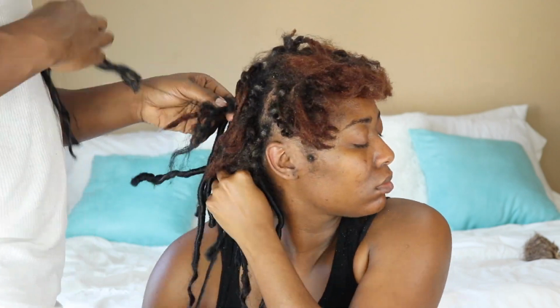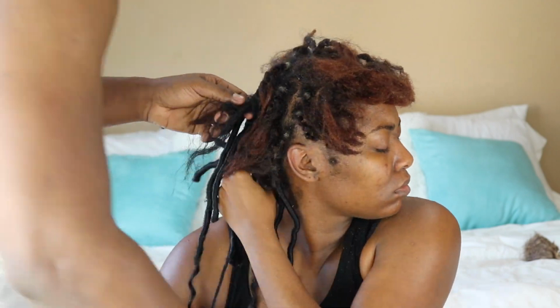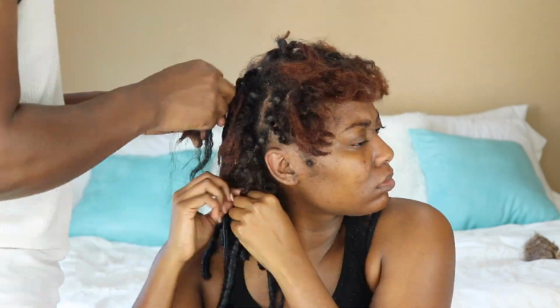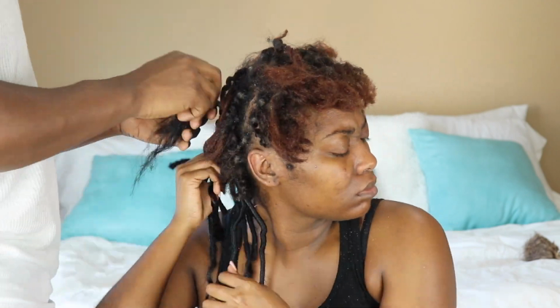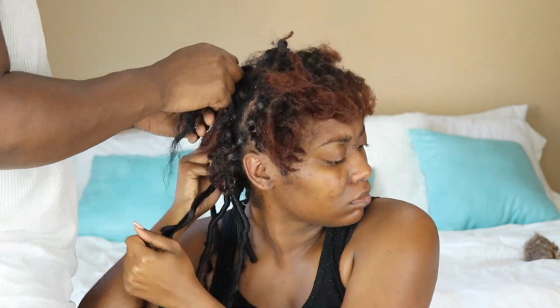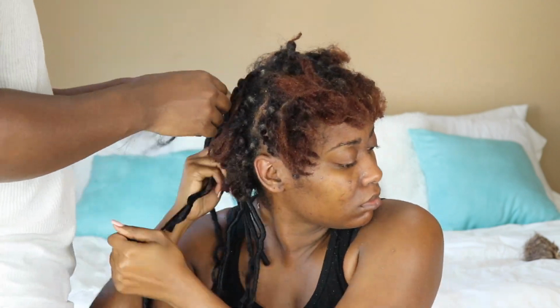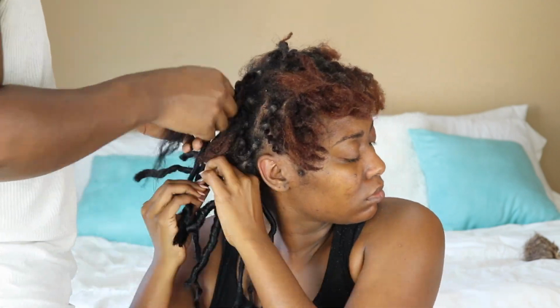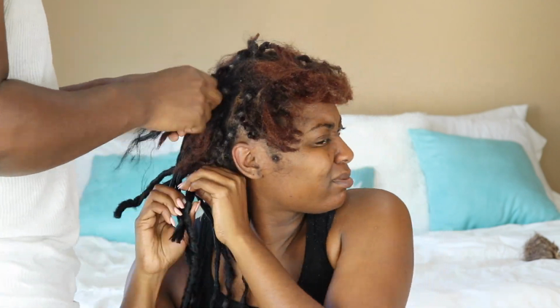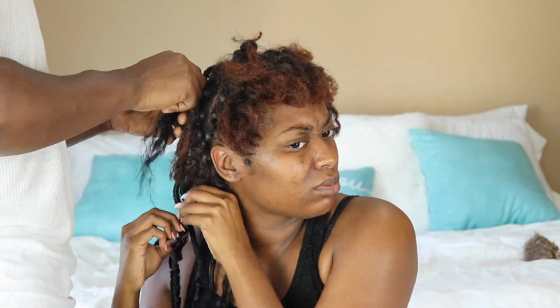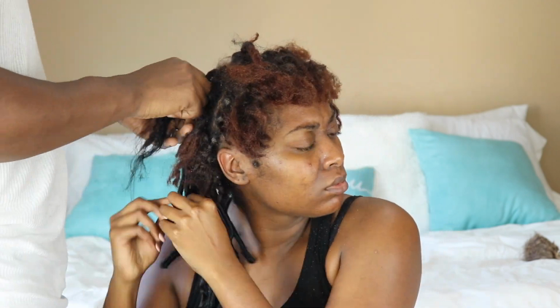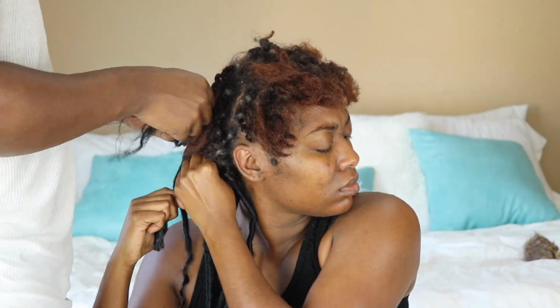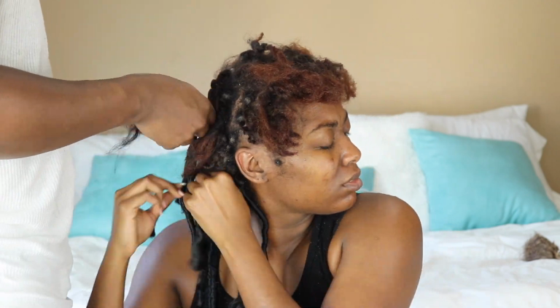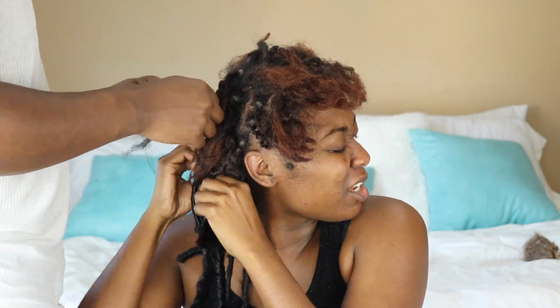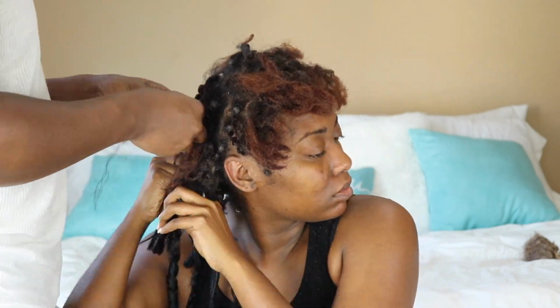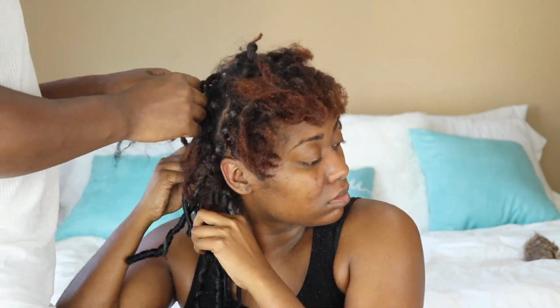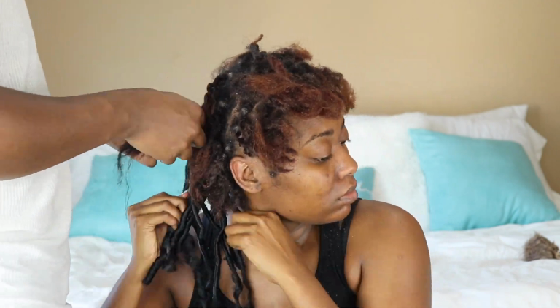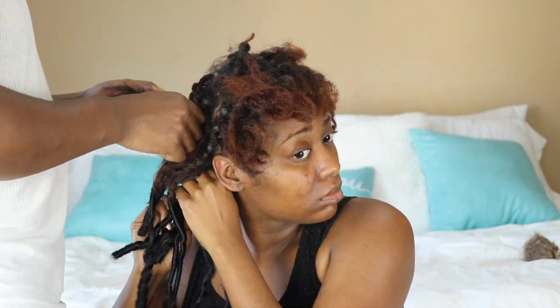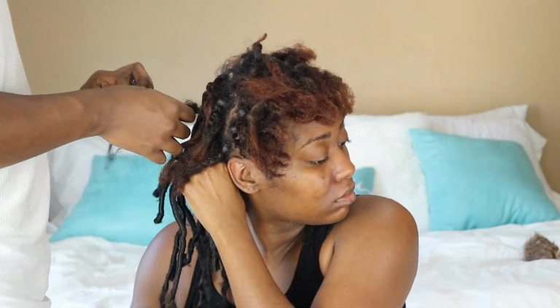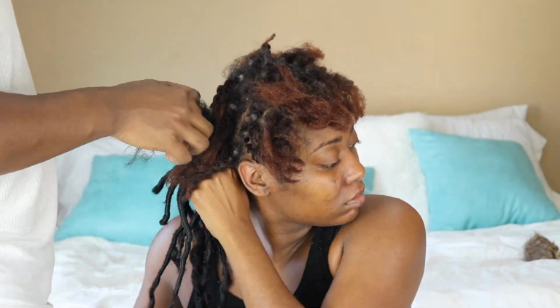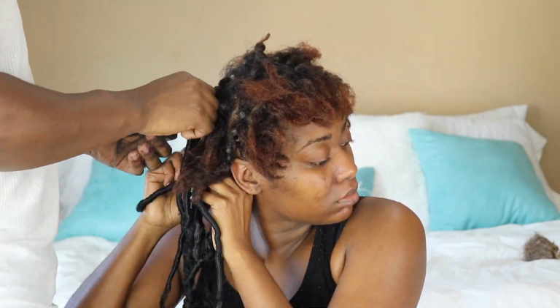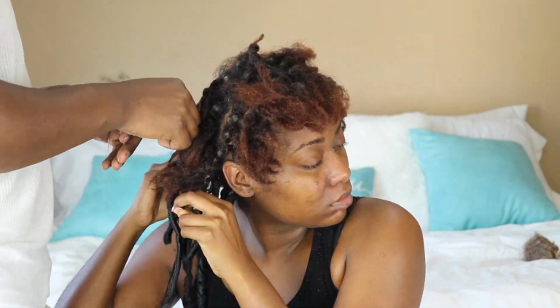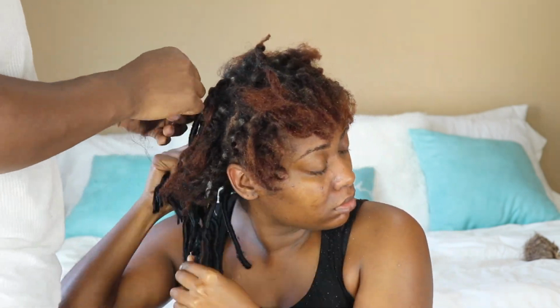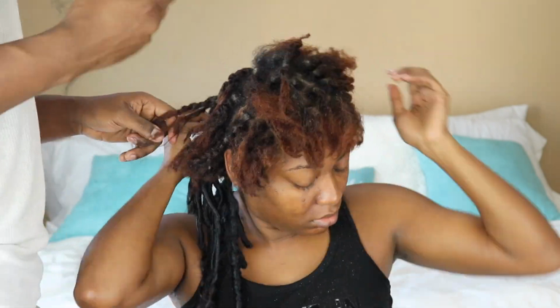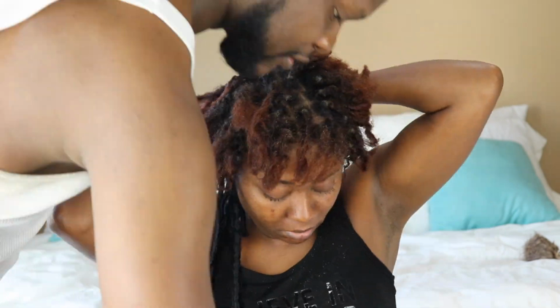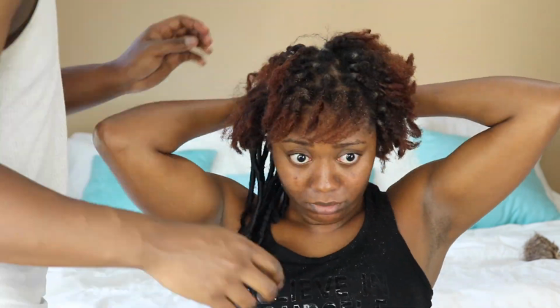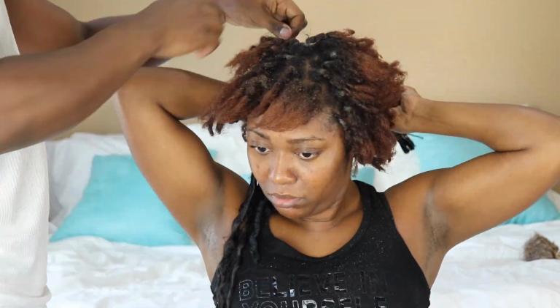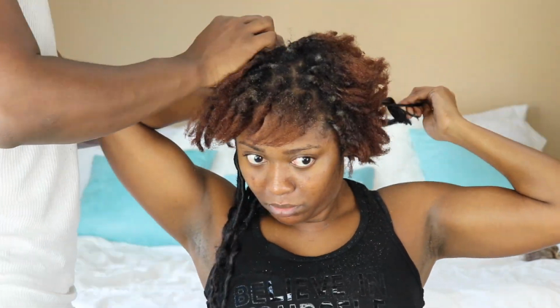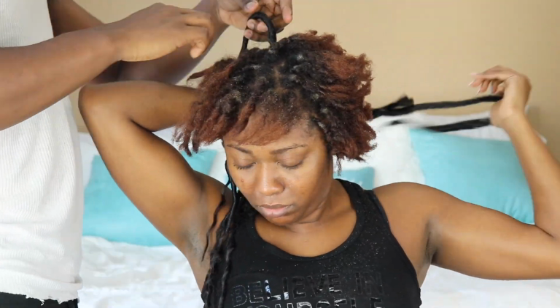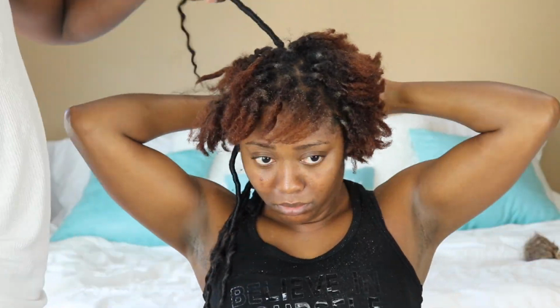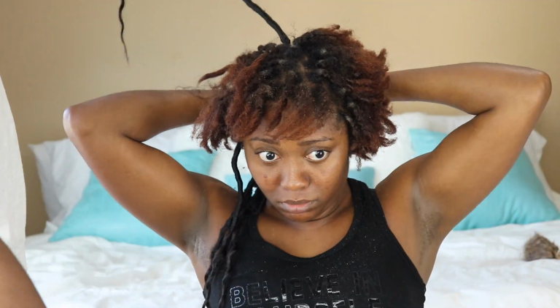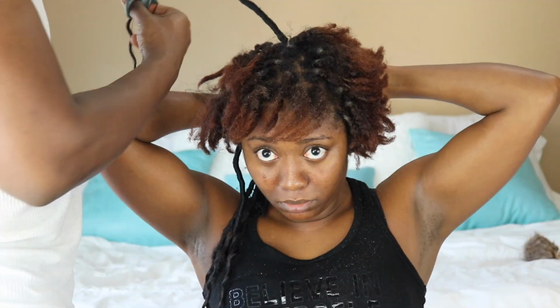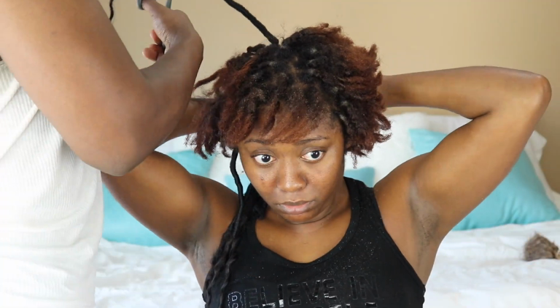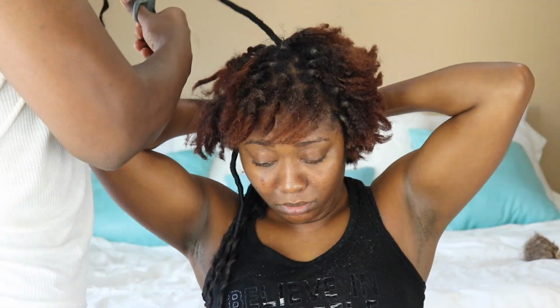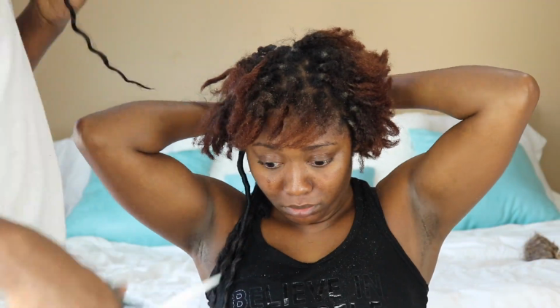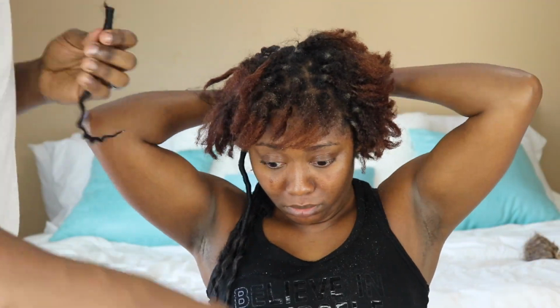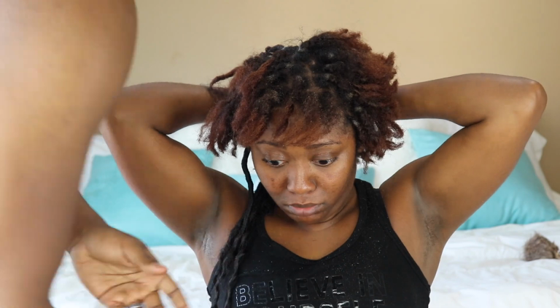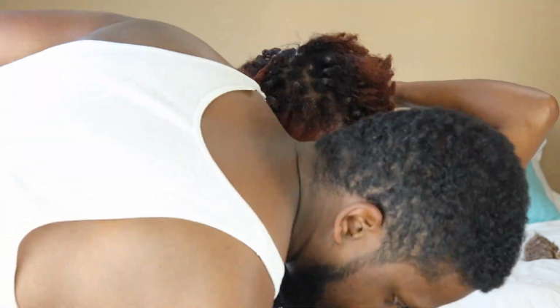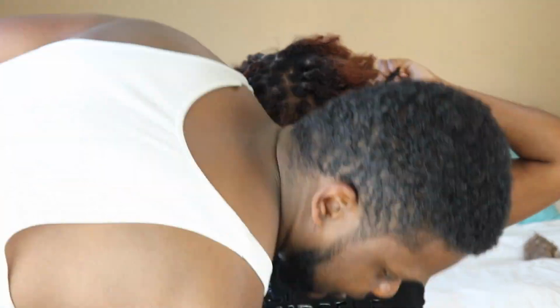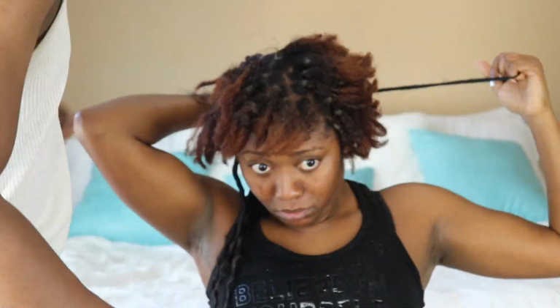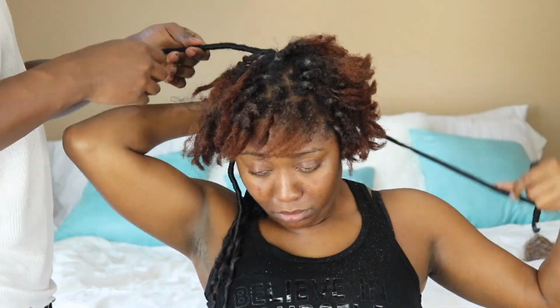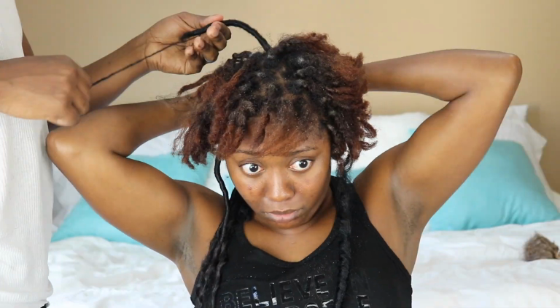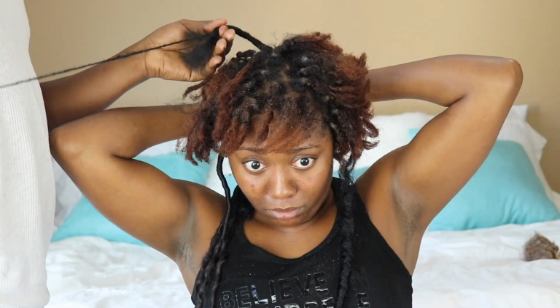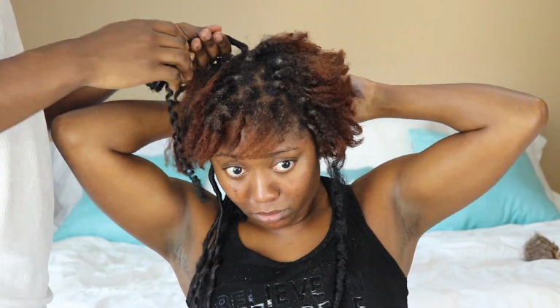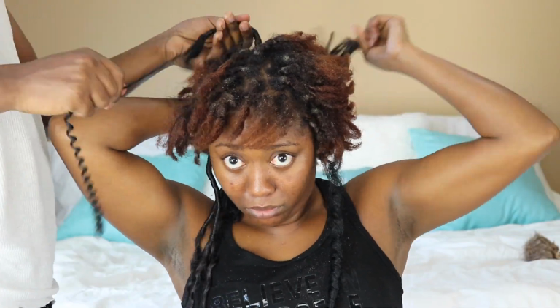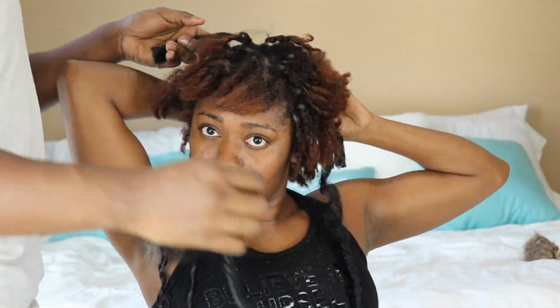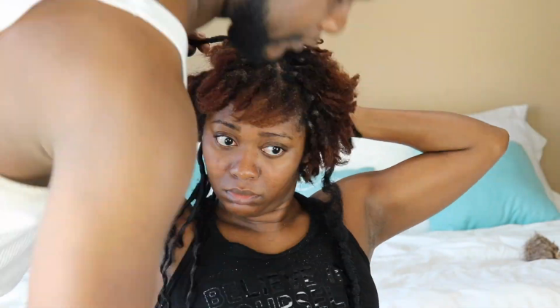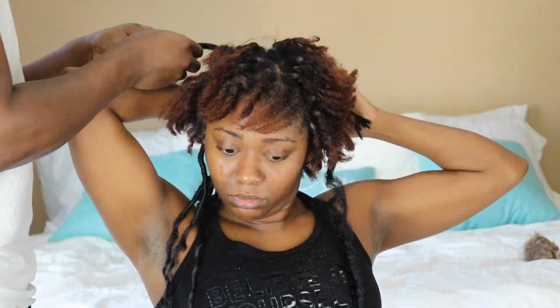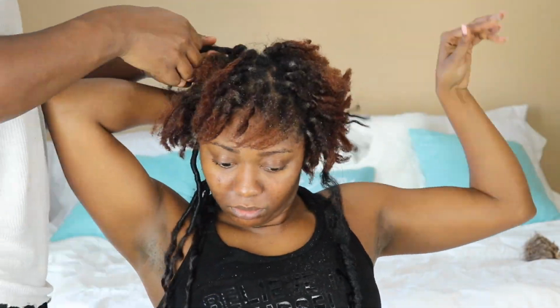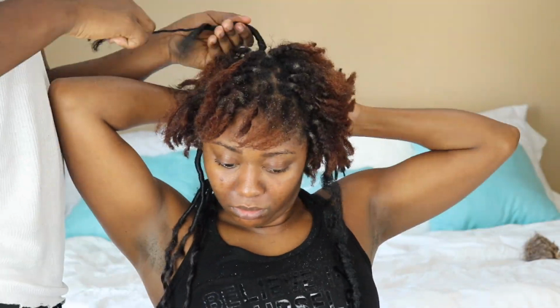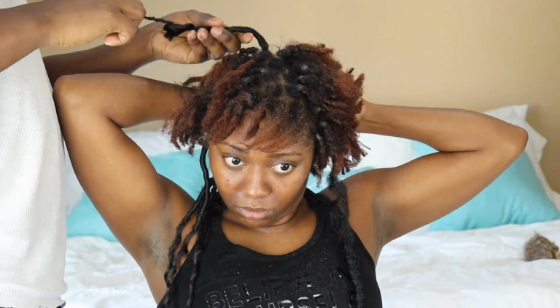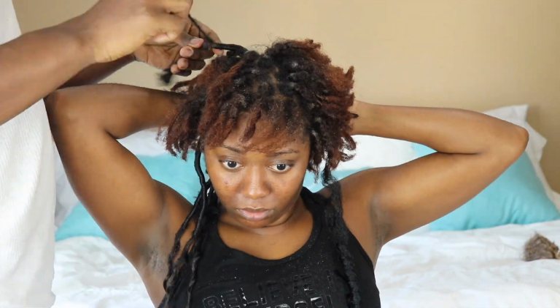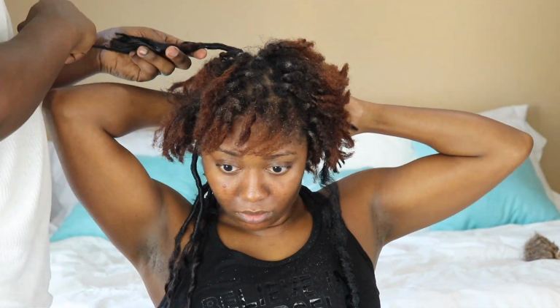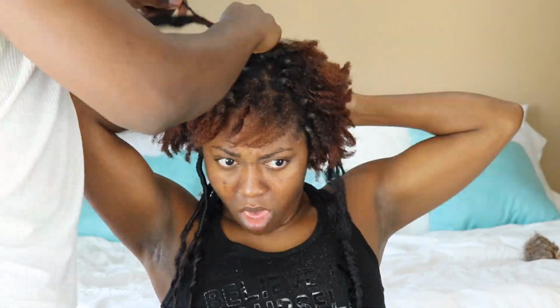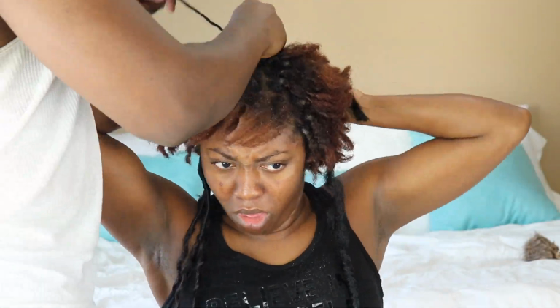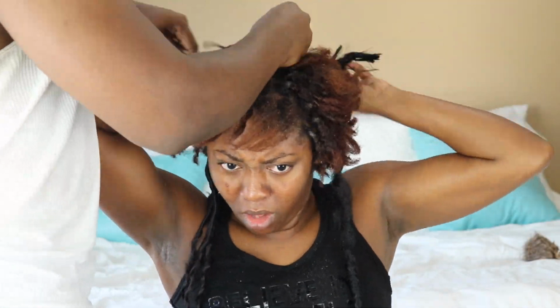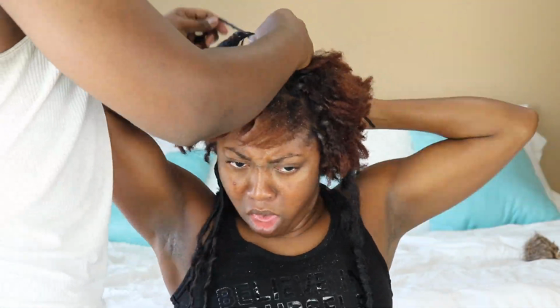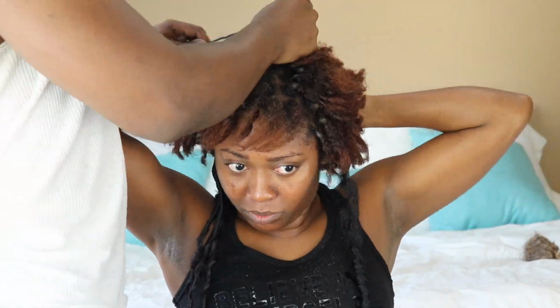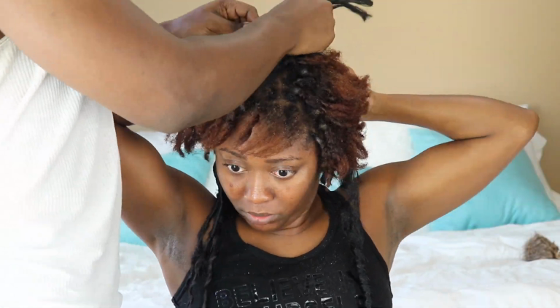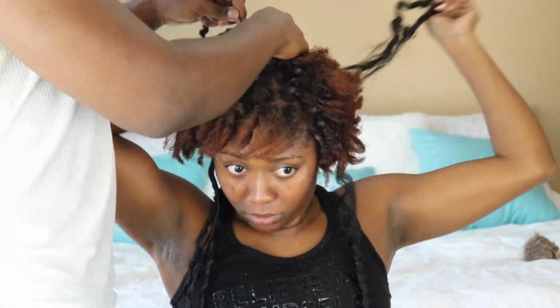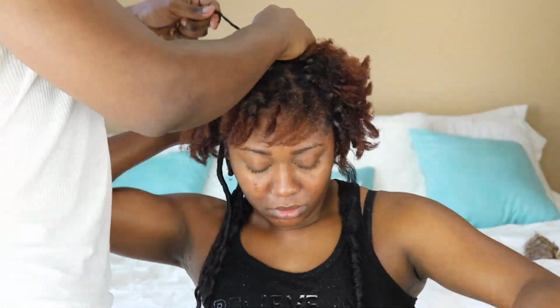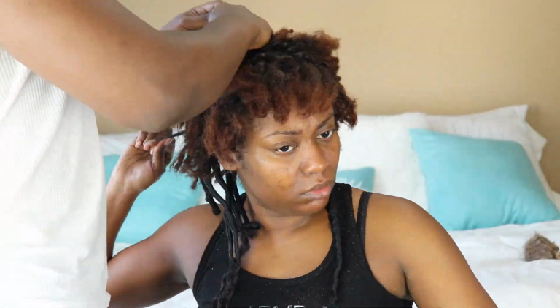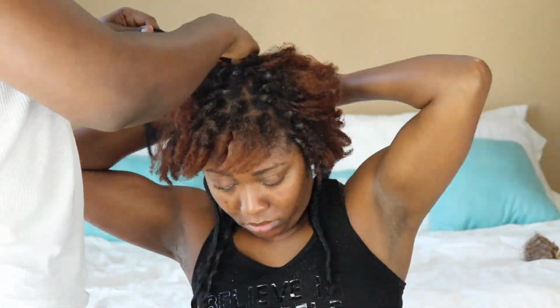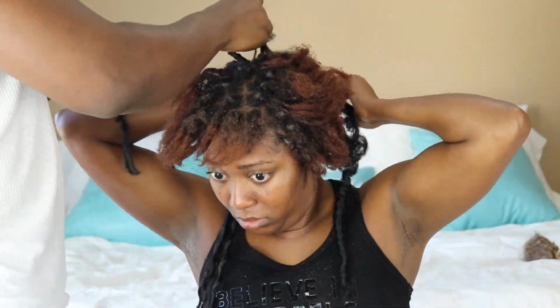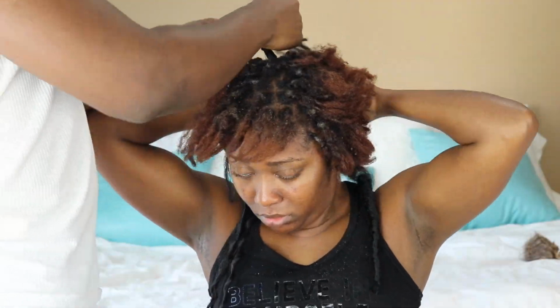Give this video a big thumbs up for all the boyfriends and husbands that help us take down our hair when we get these hairstyles. Thank you babe, I appreciate you.